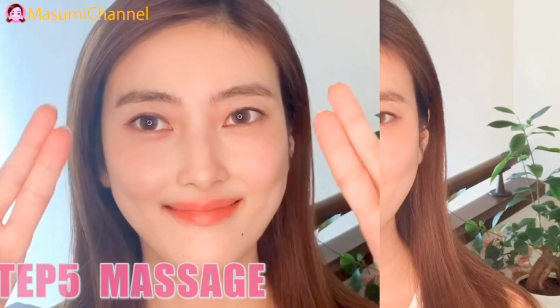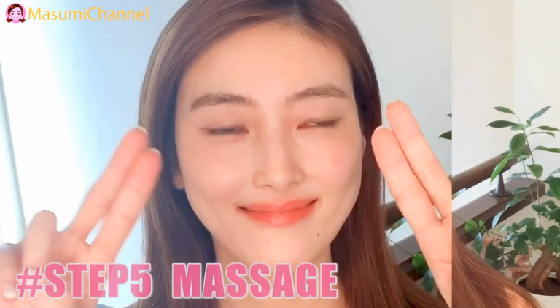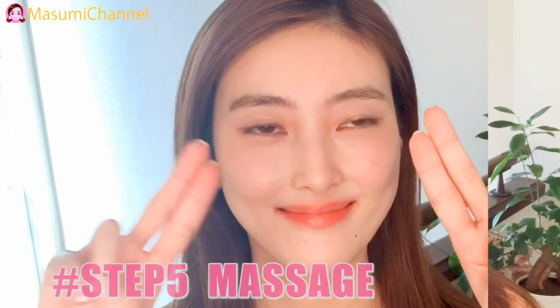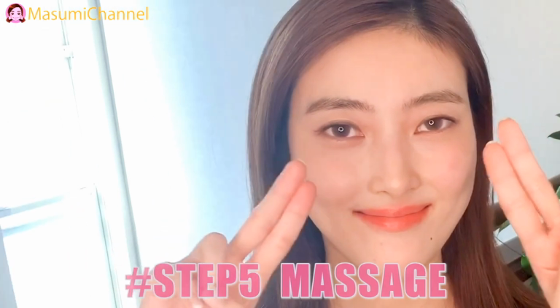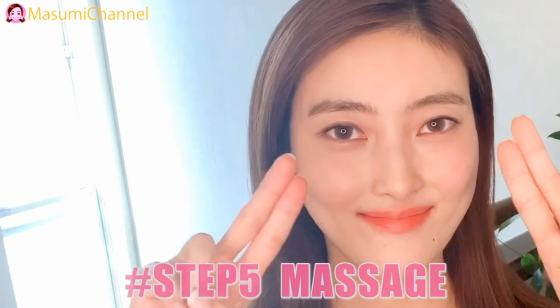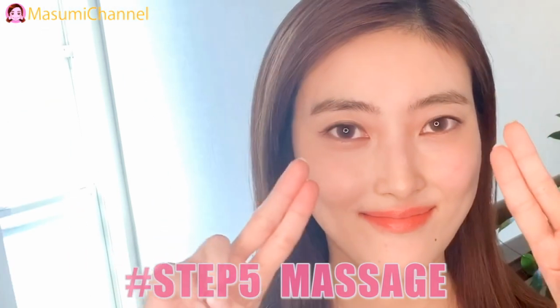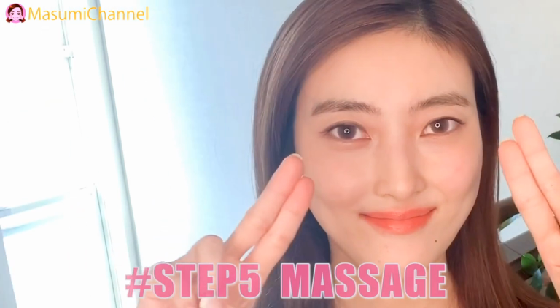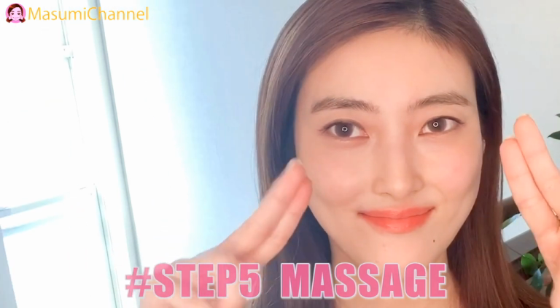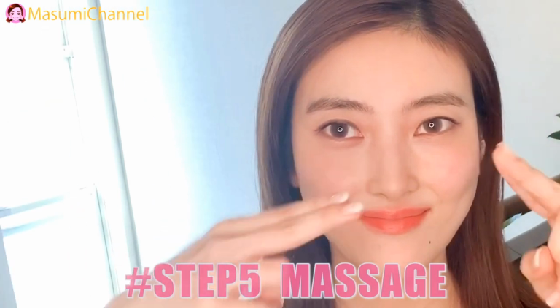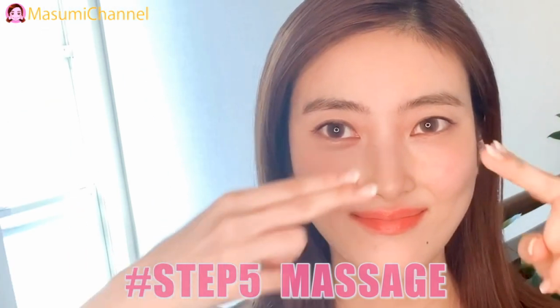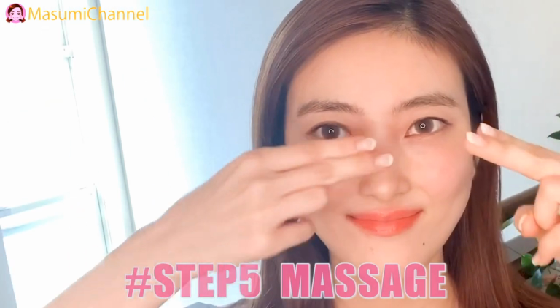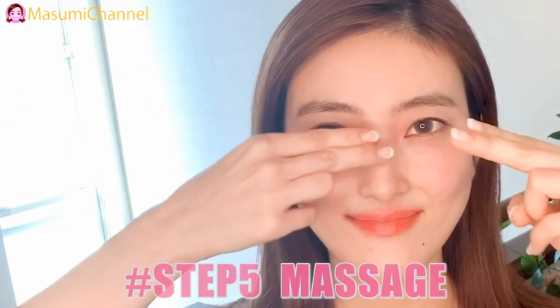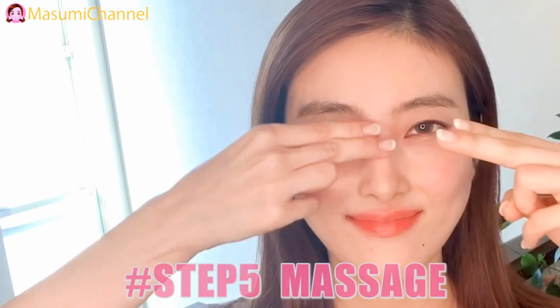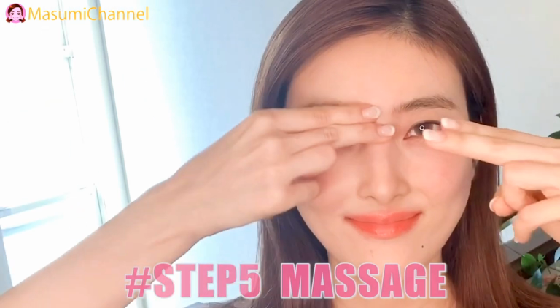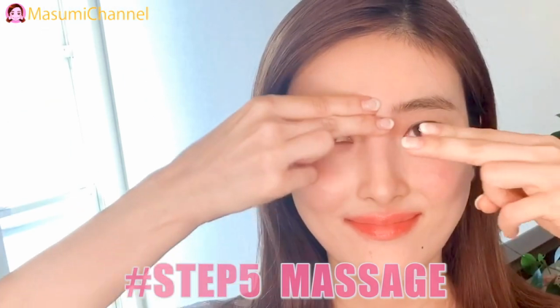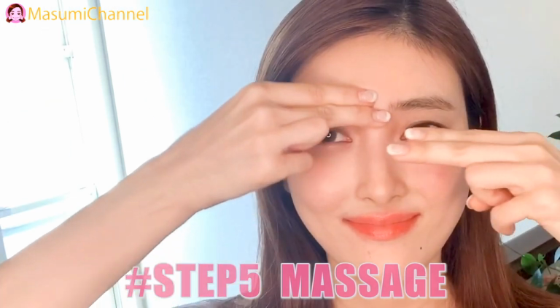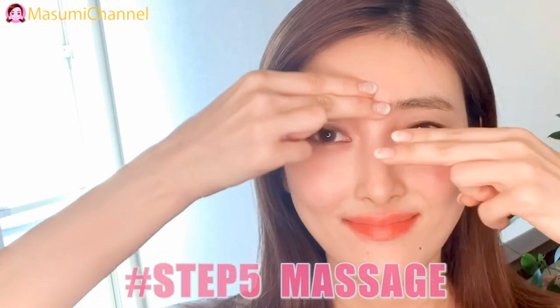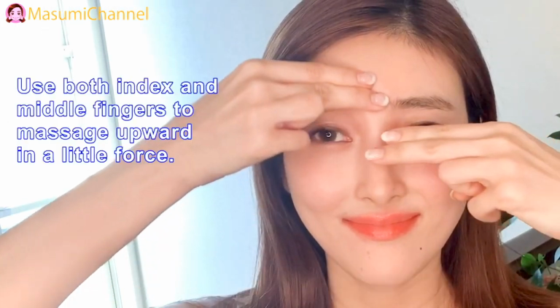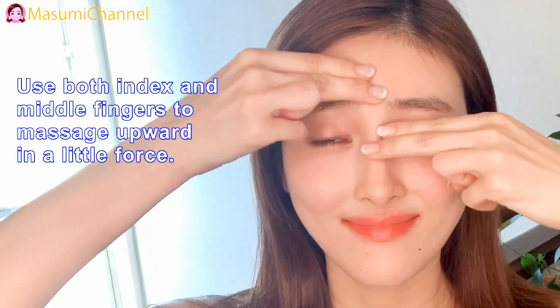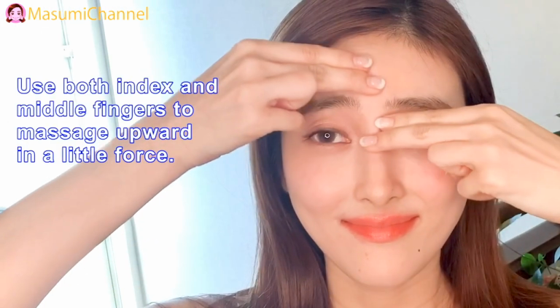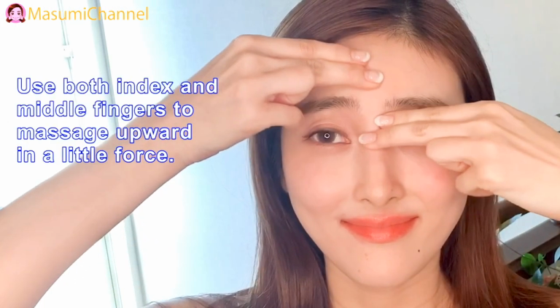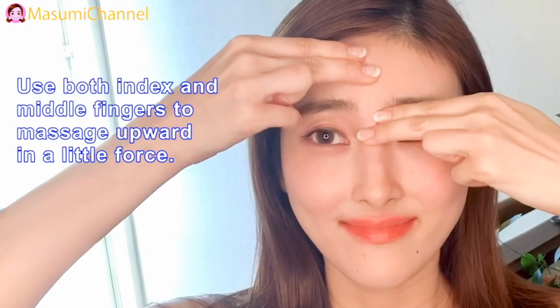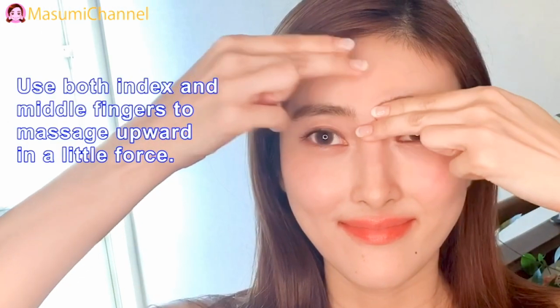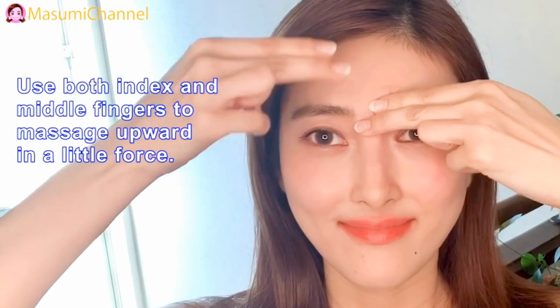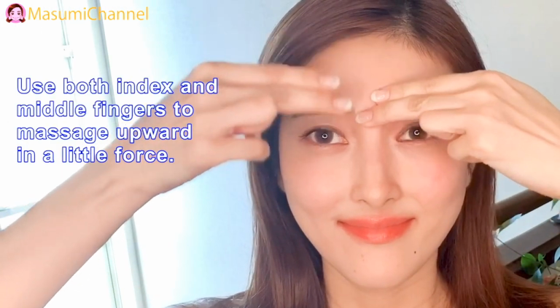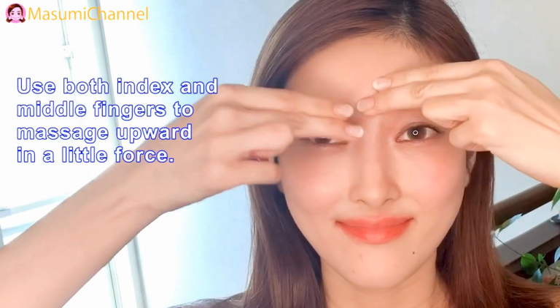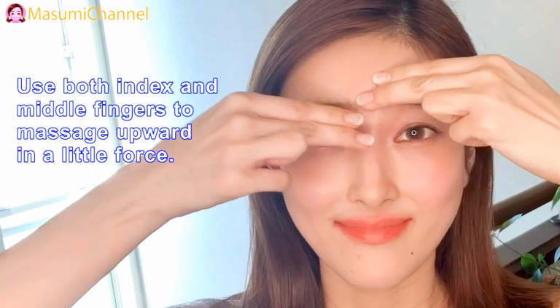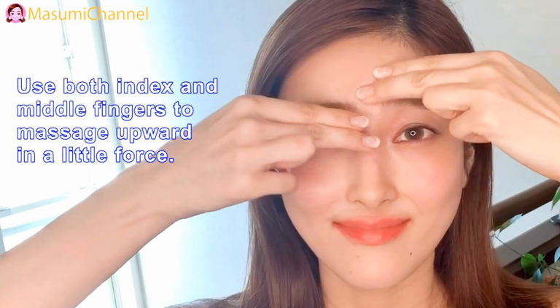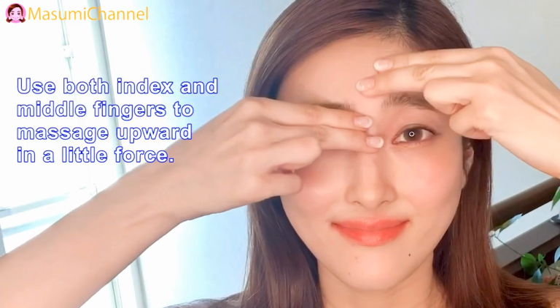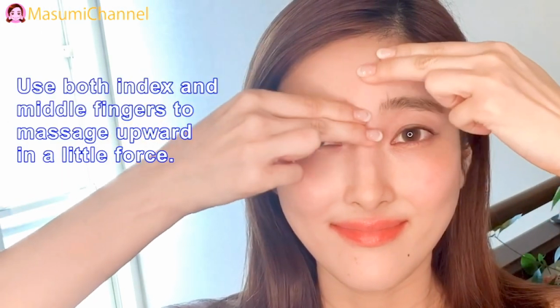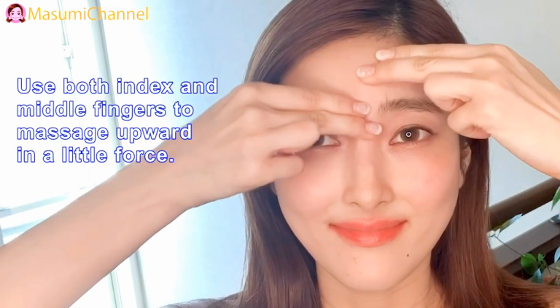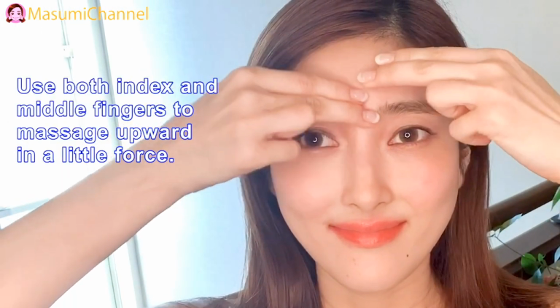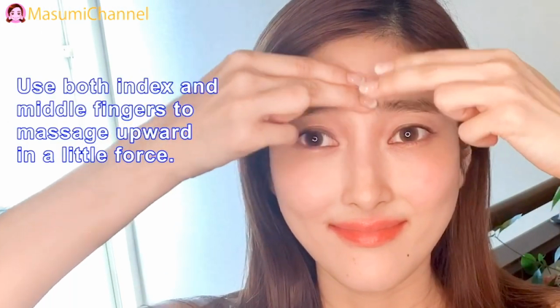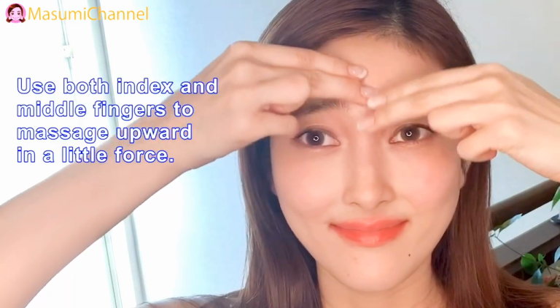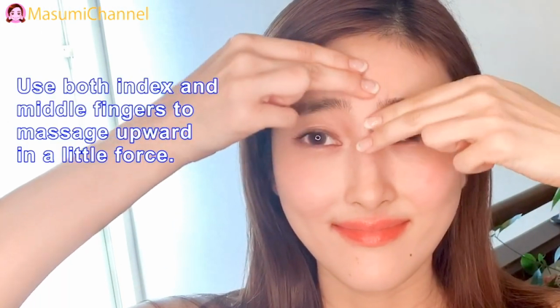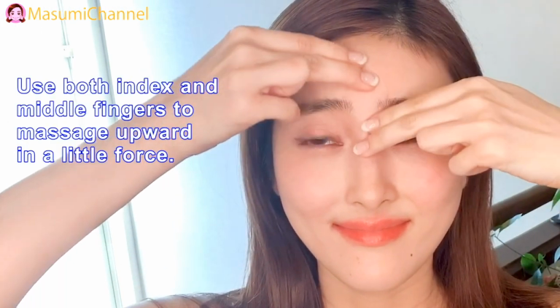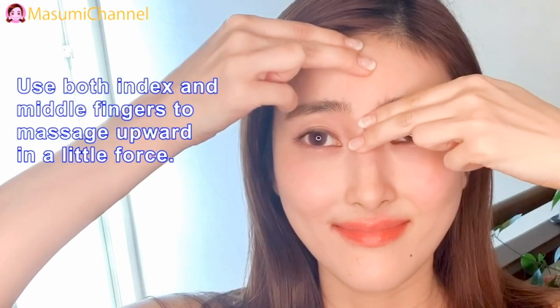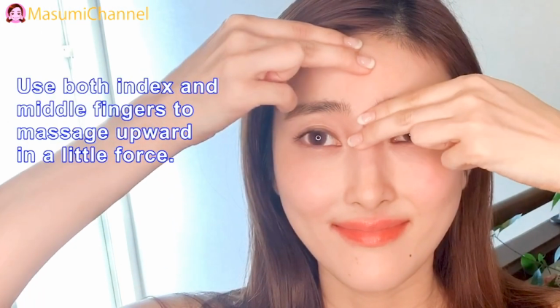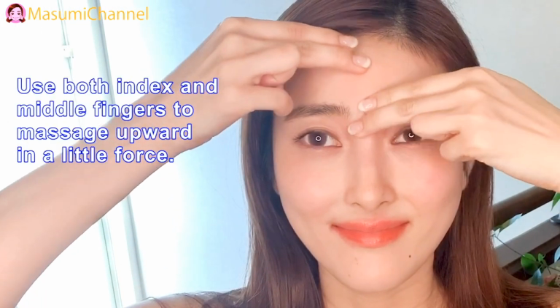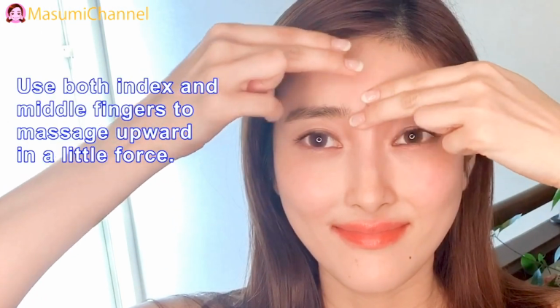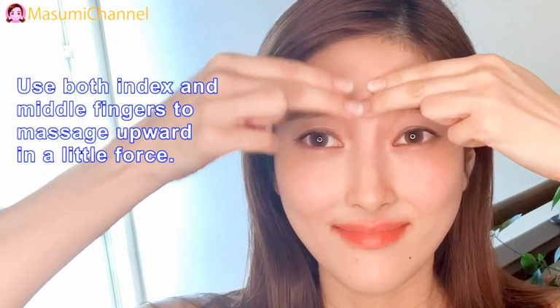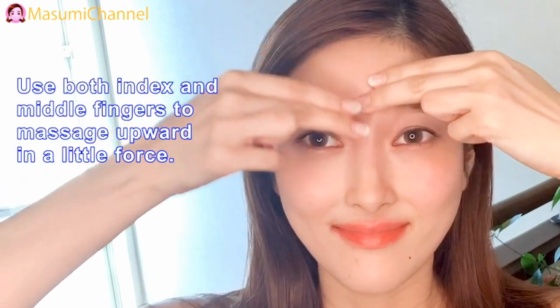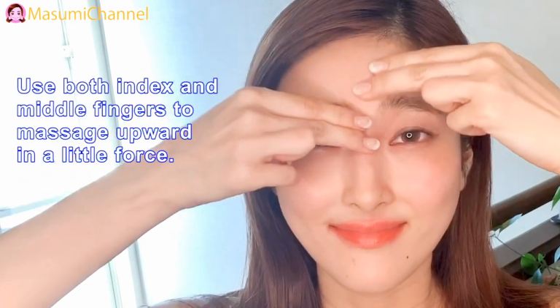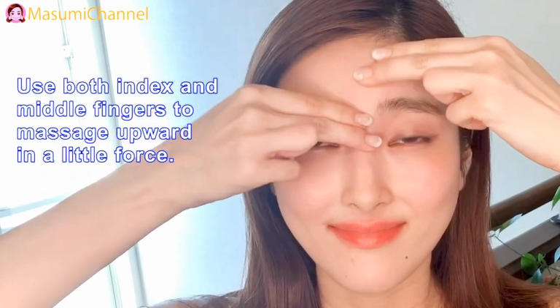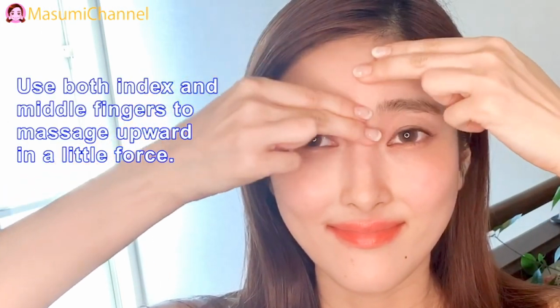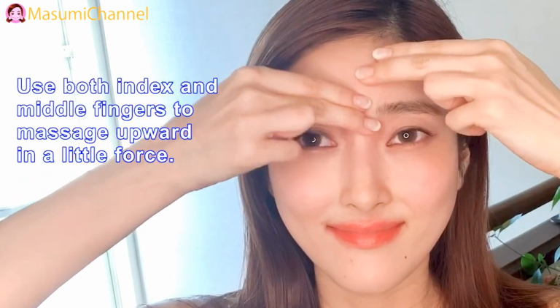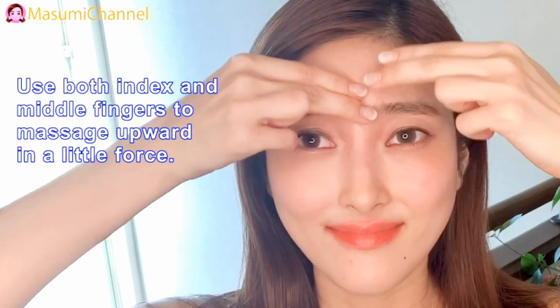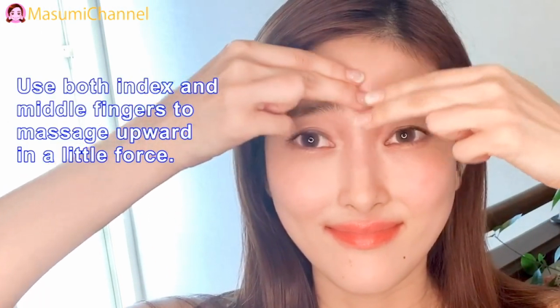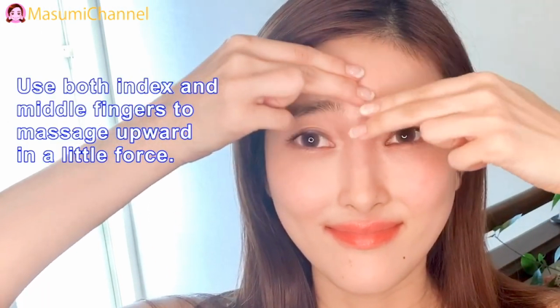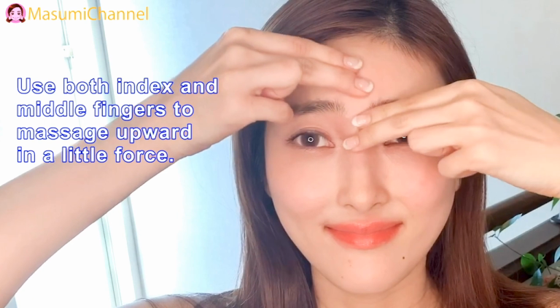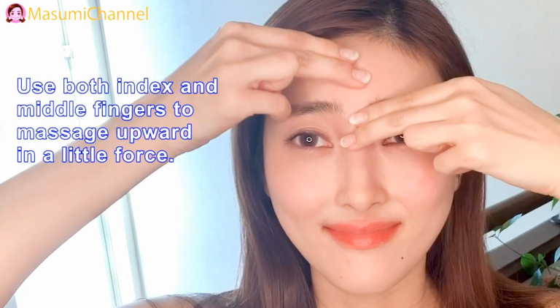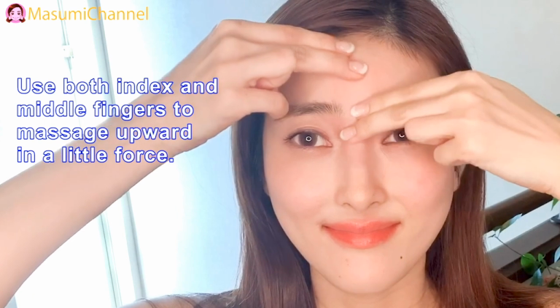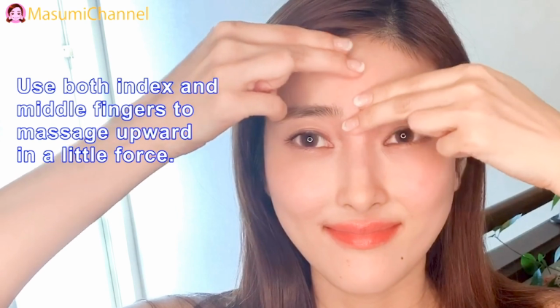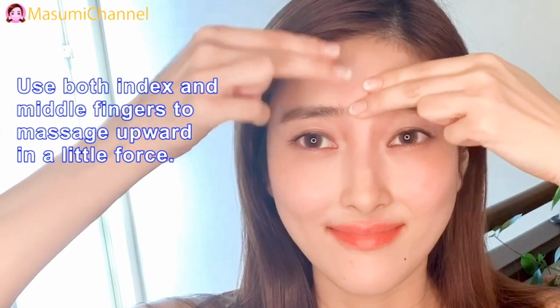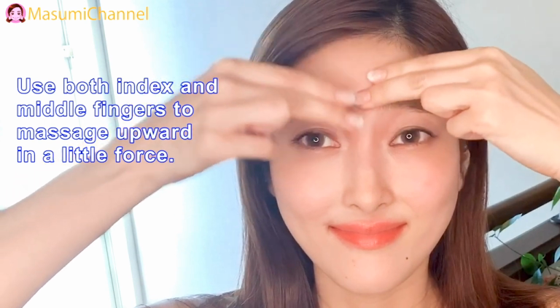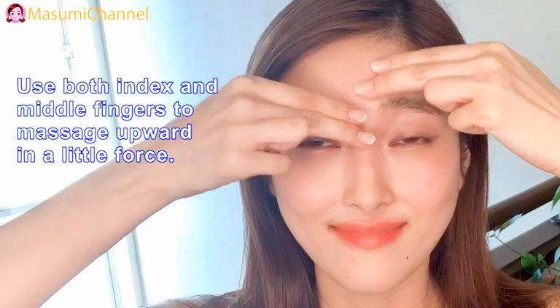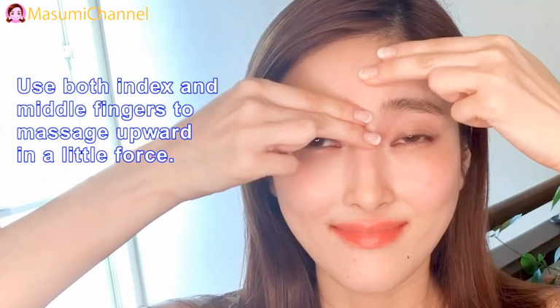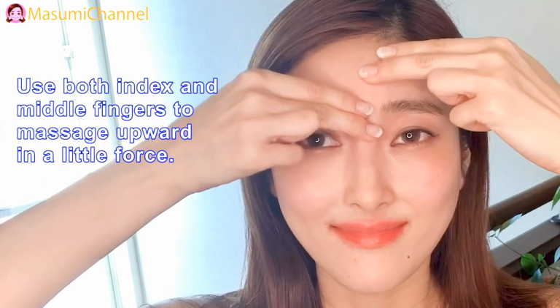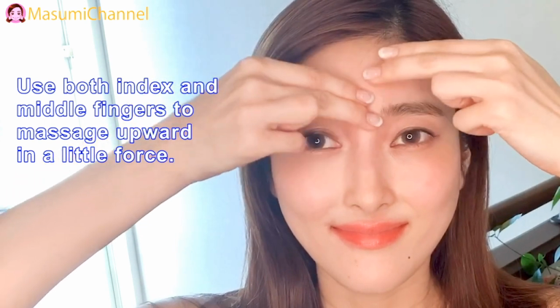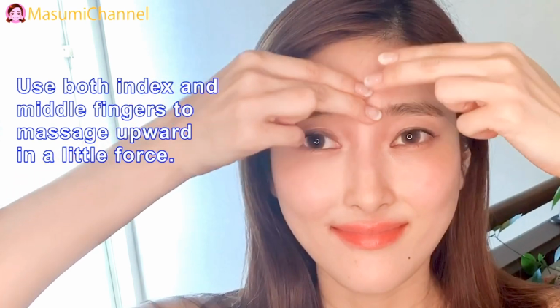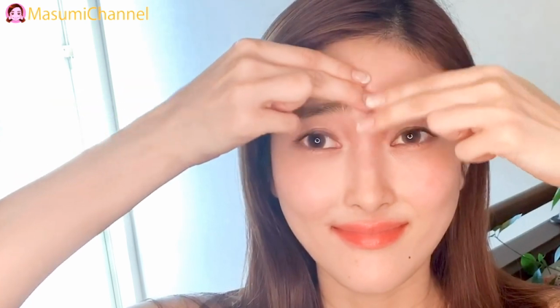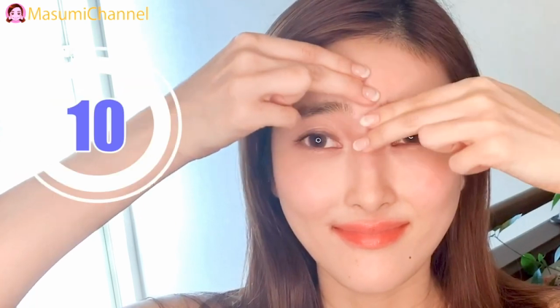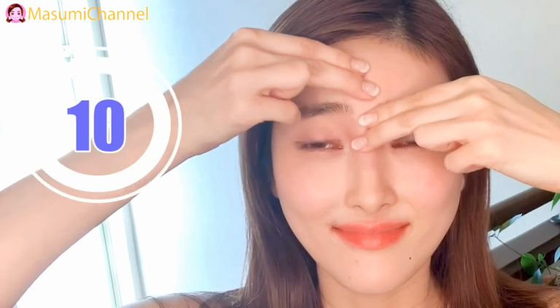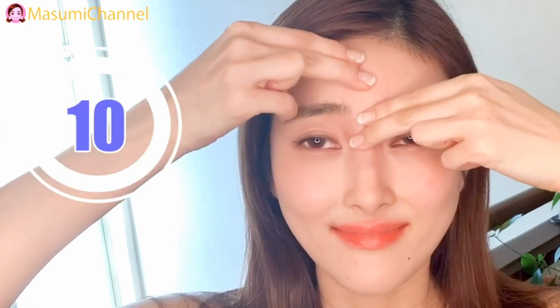Step 5: Massage. Use both index and middle fingers to massage upward along the little folds.